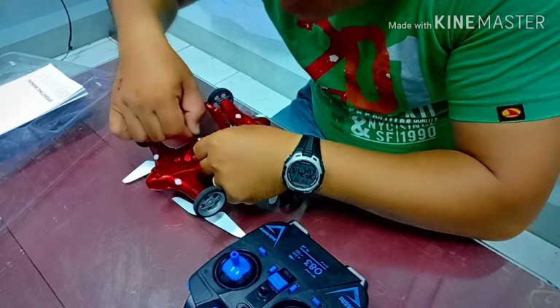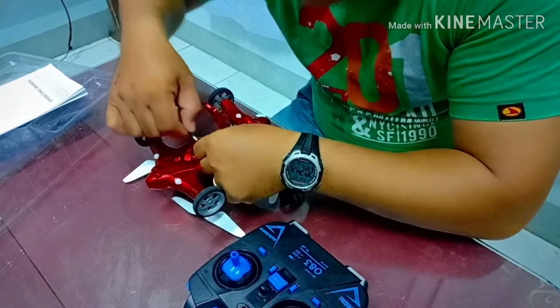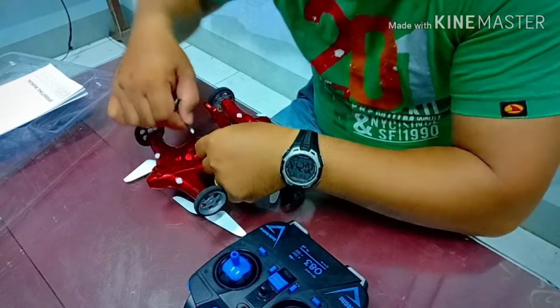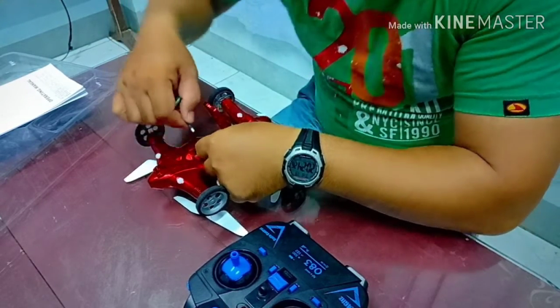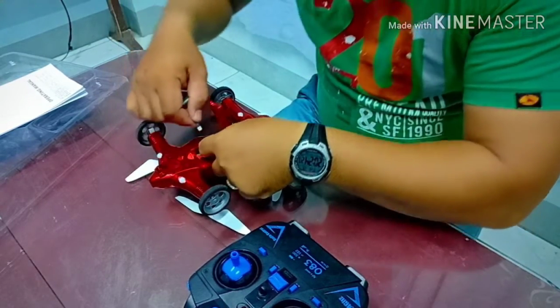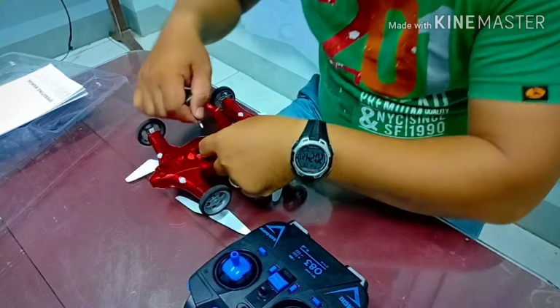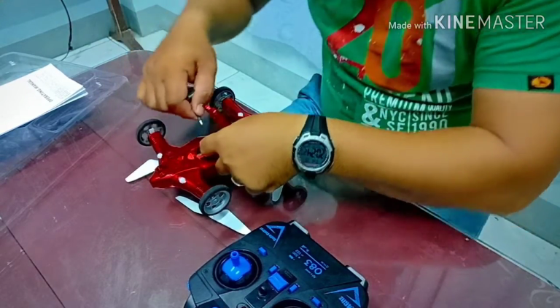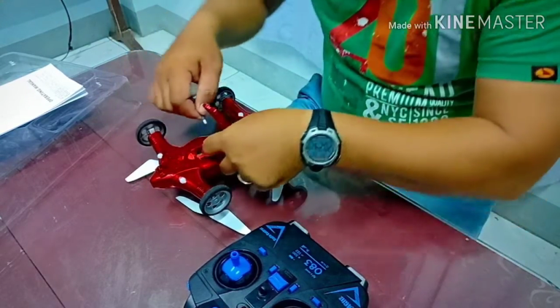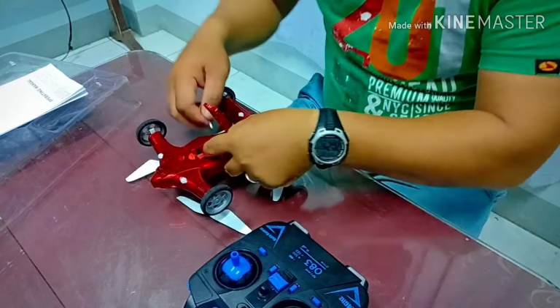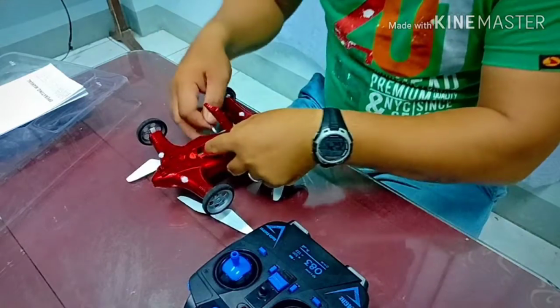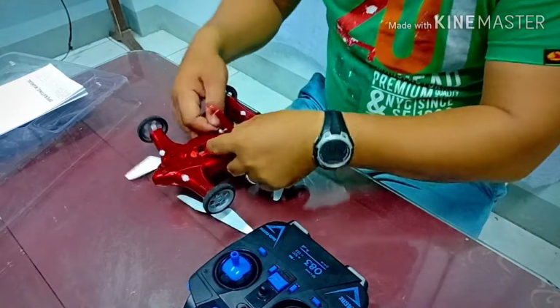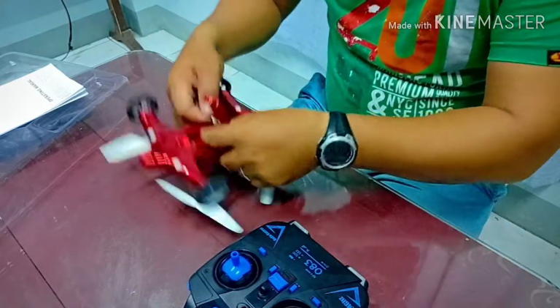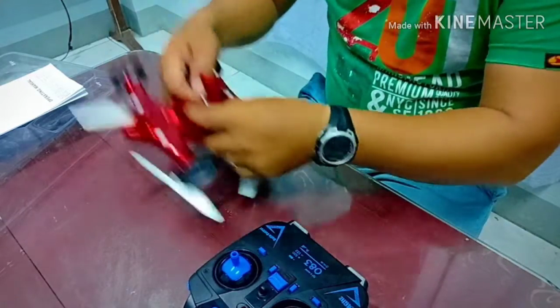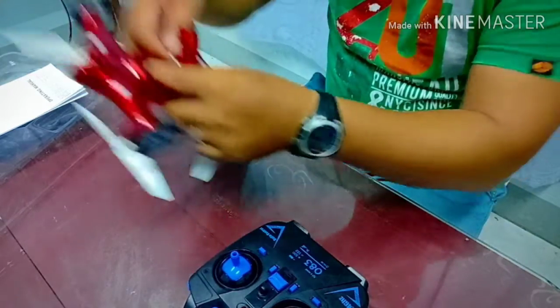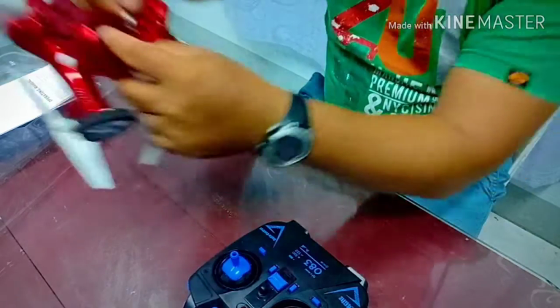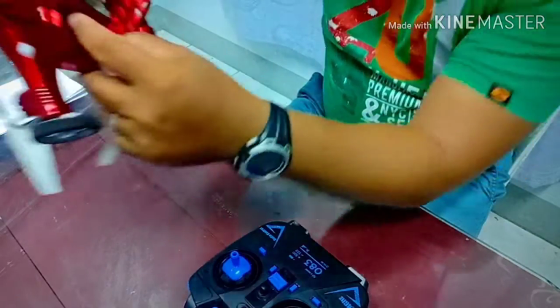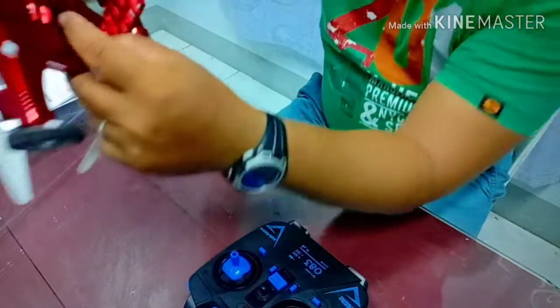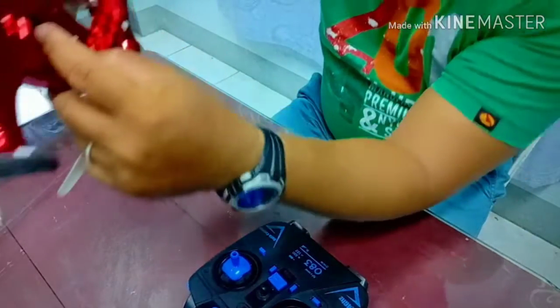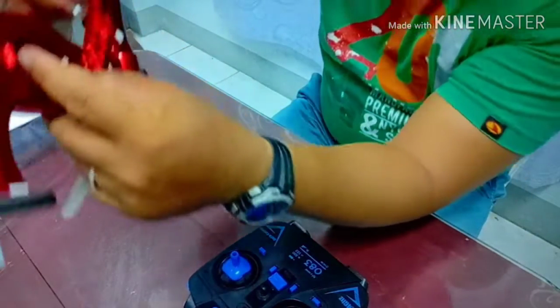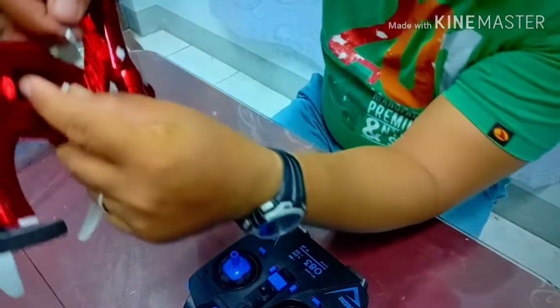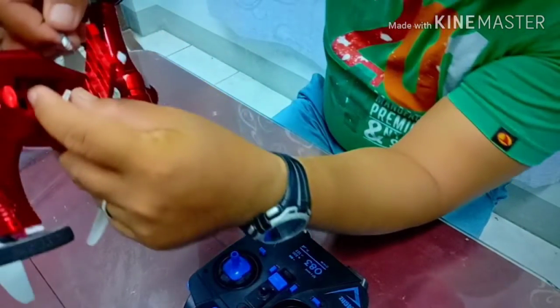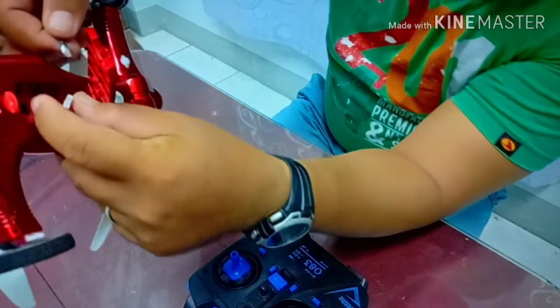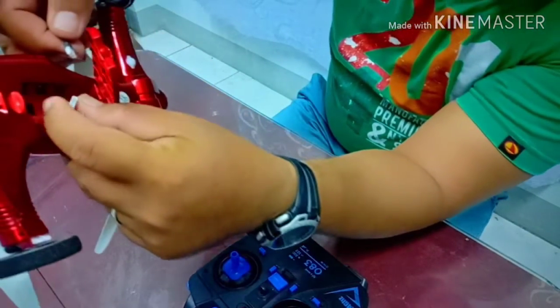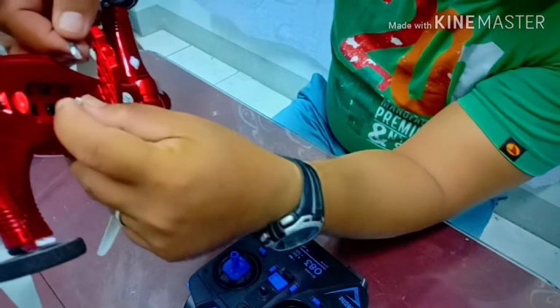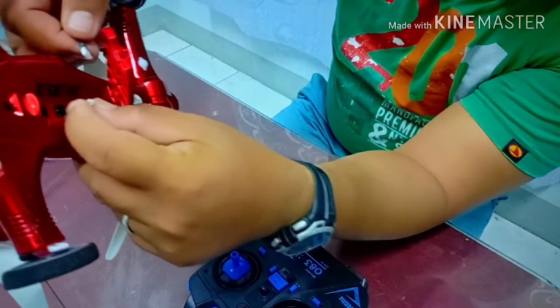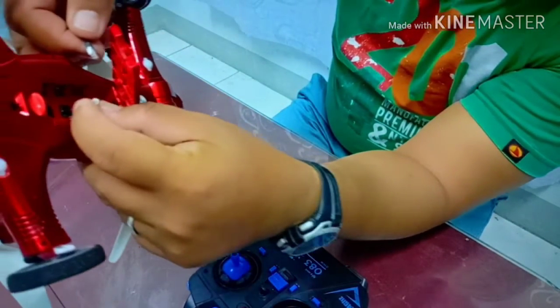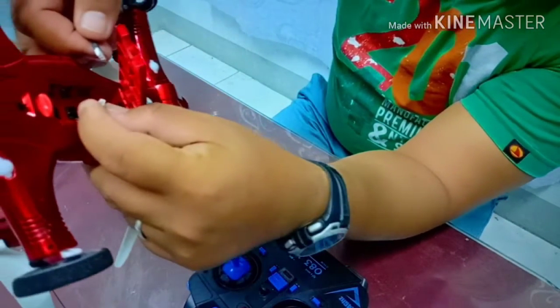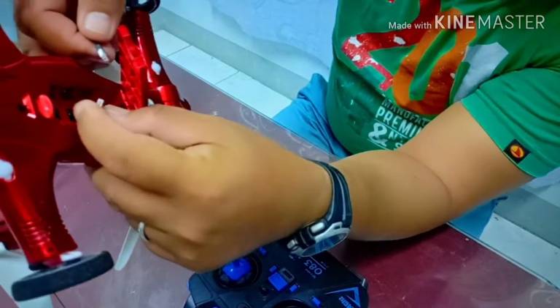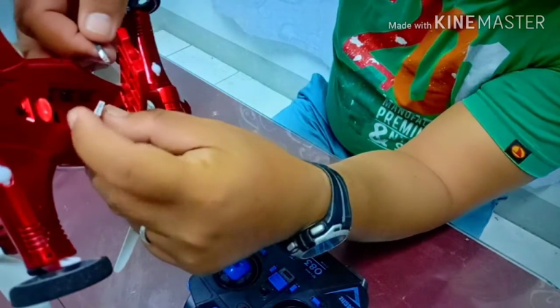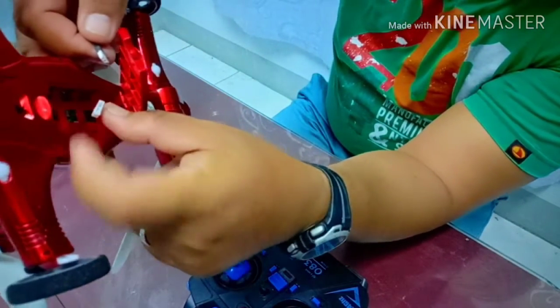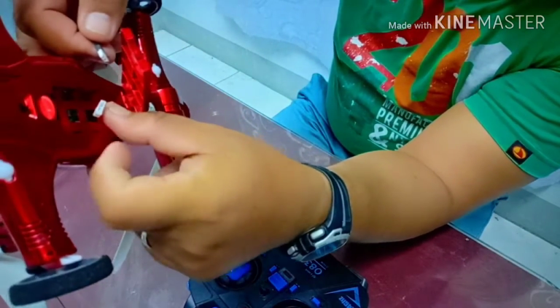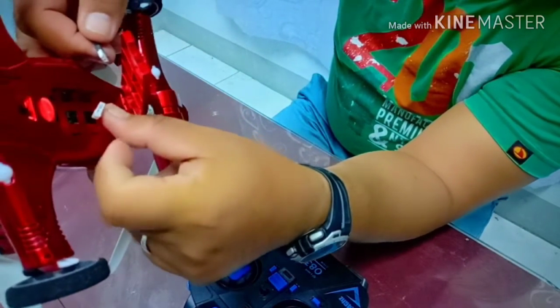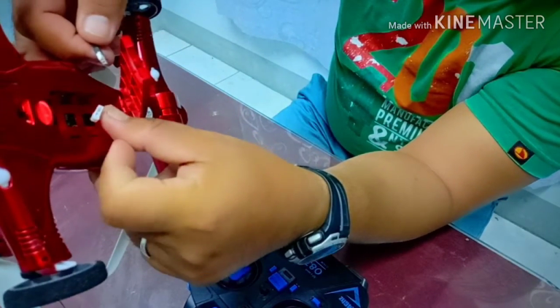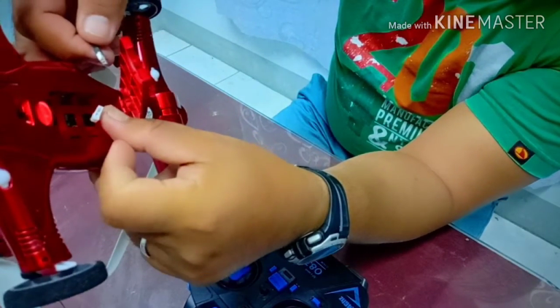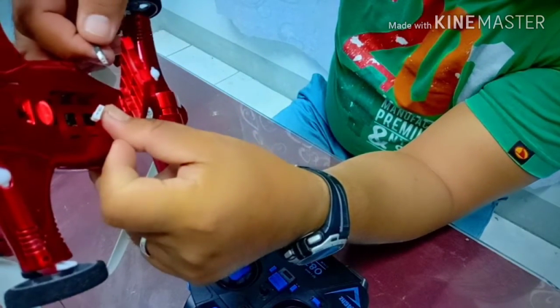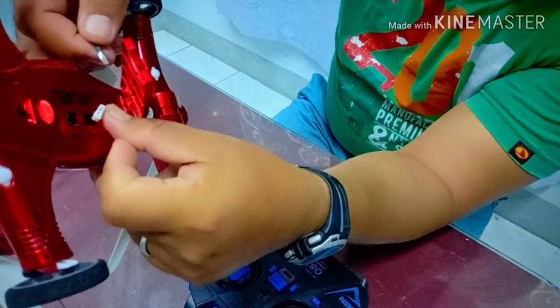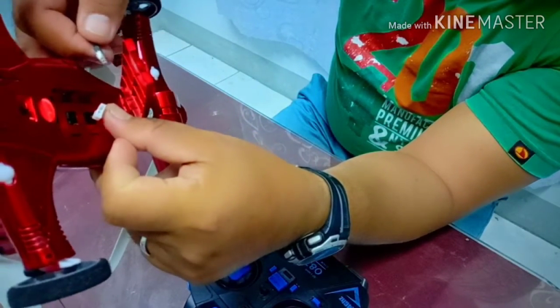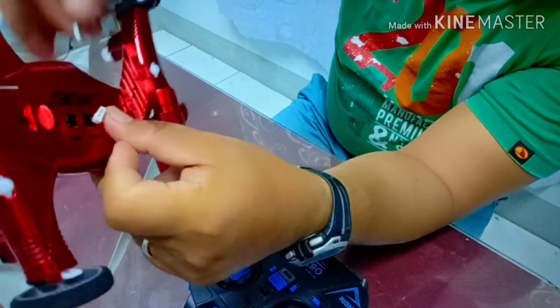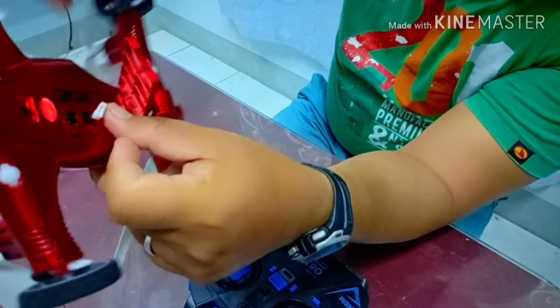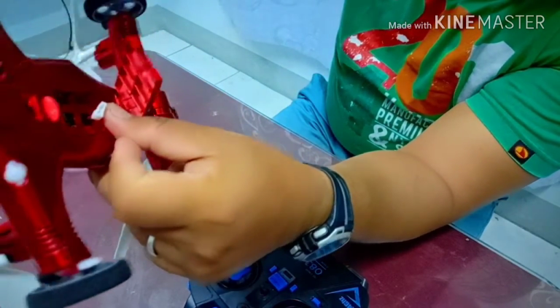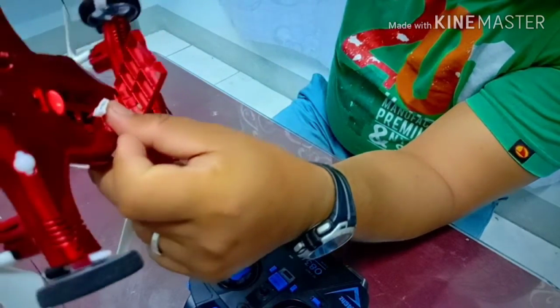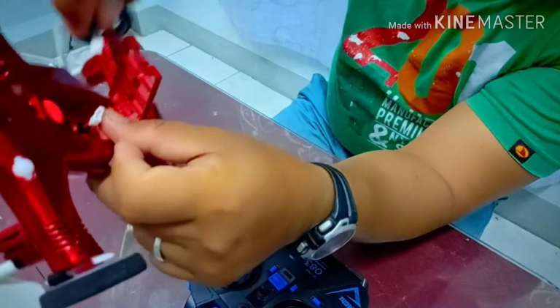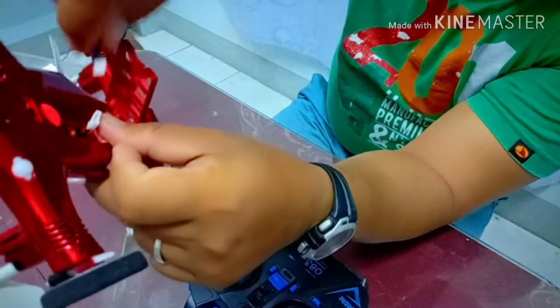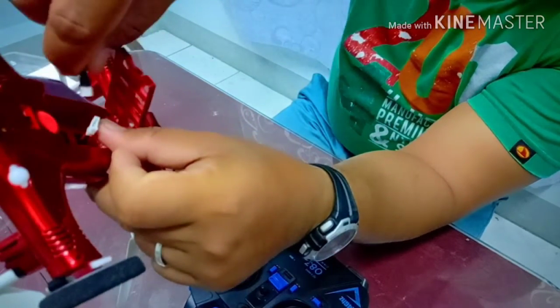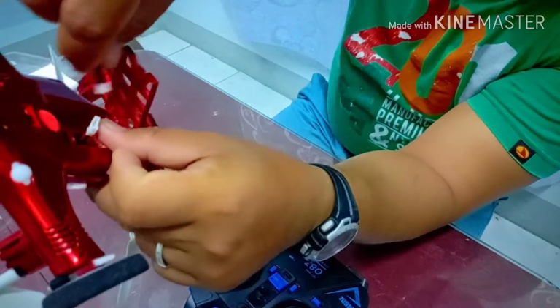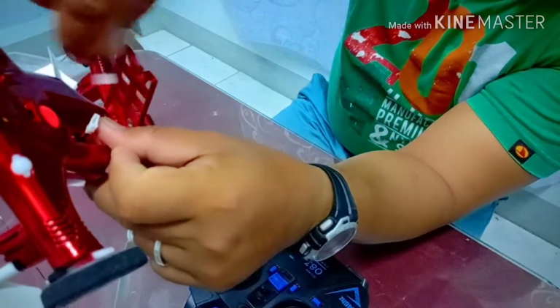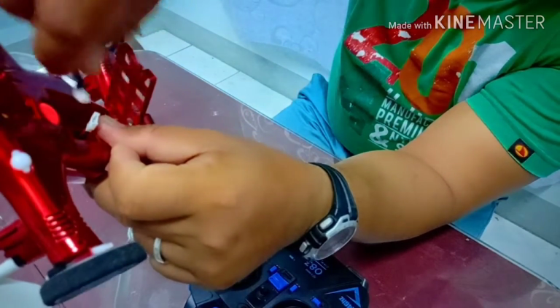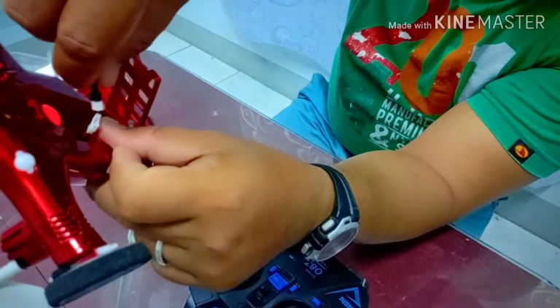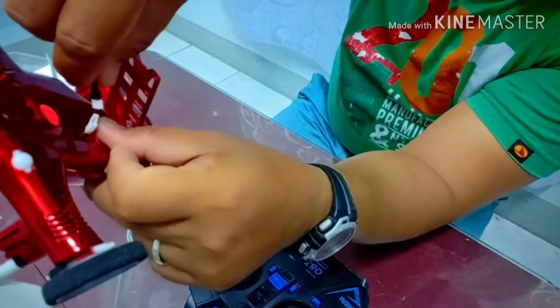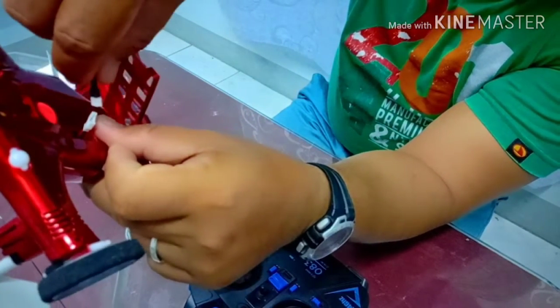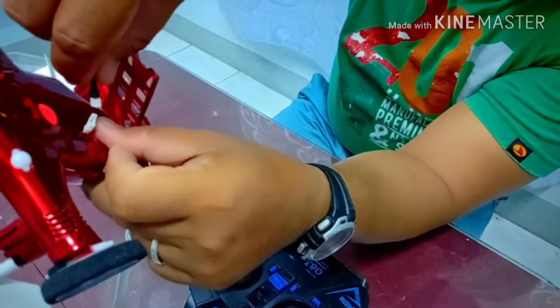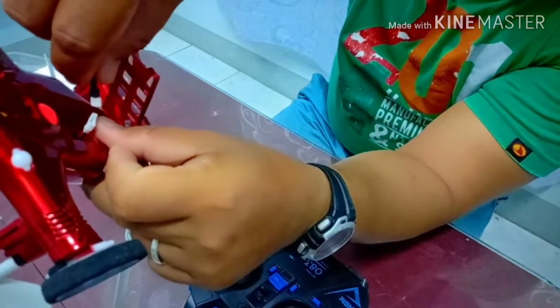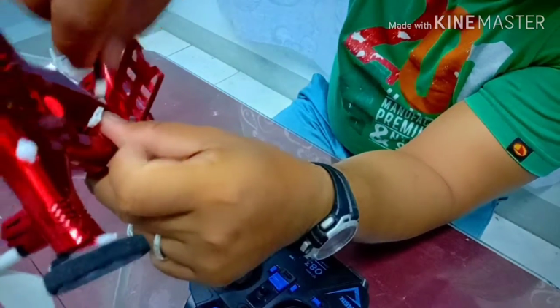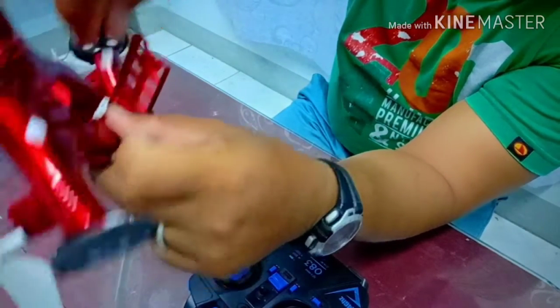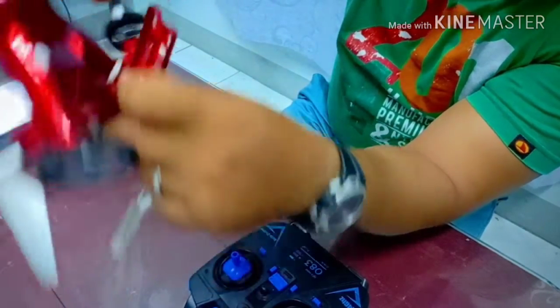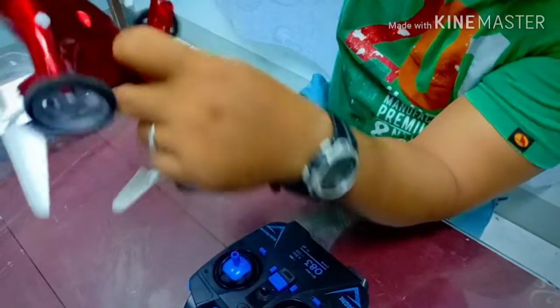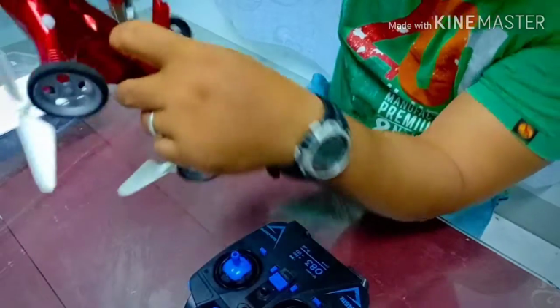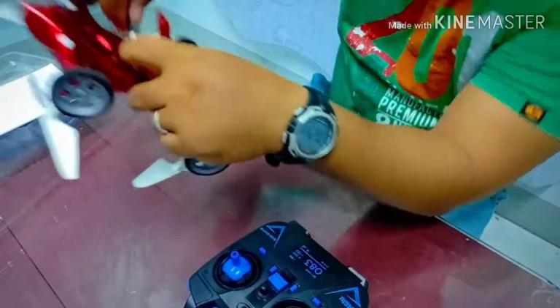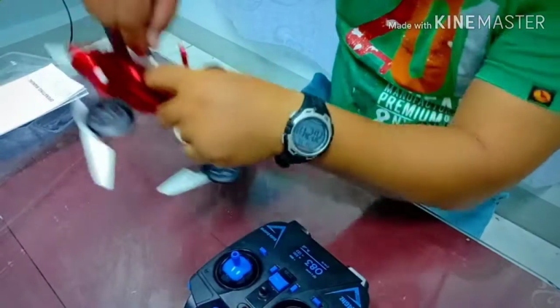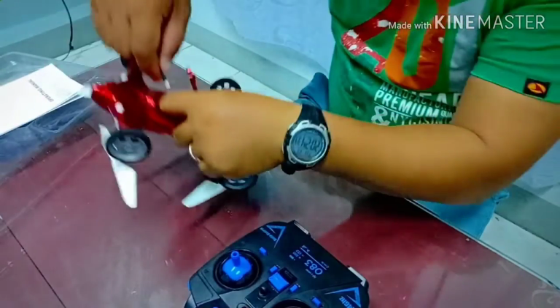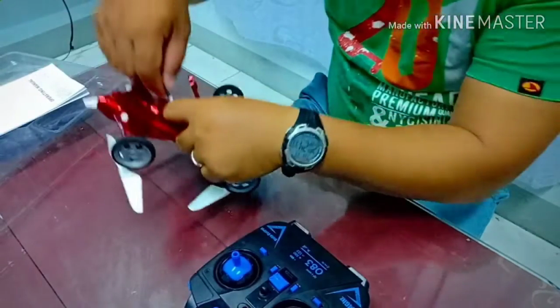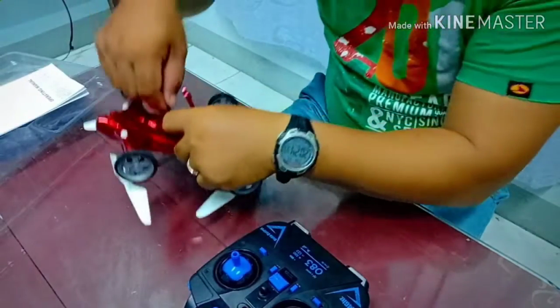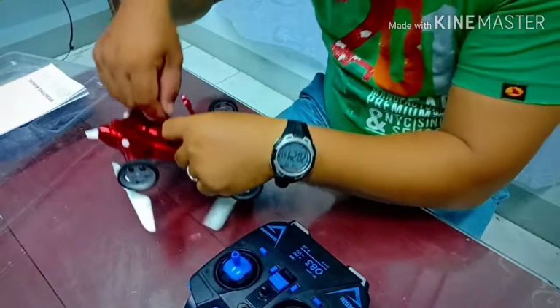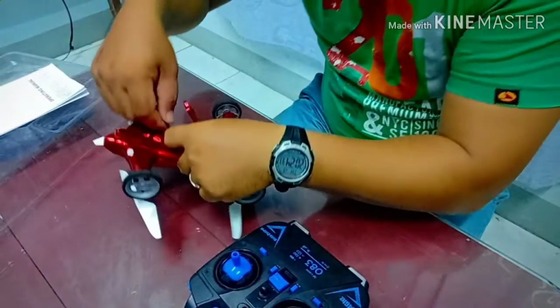So dito nyo i-connect yung battery niya.